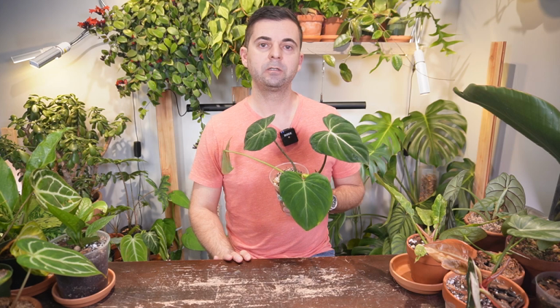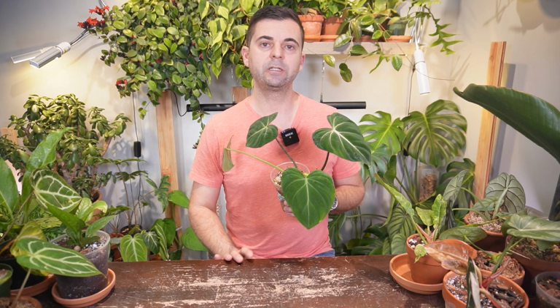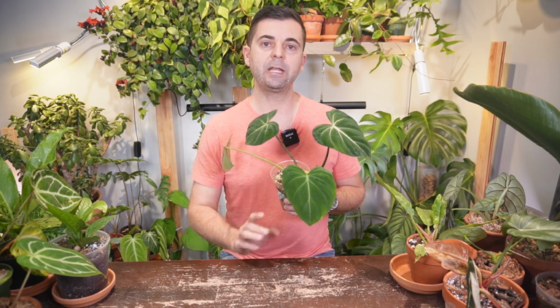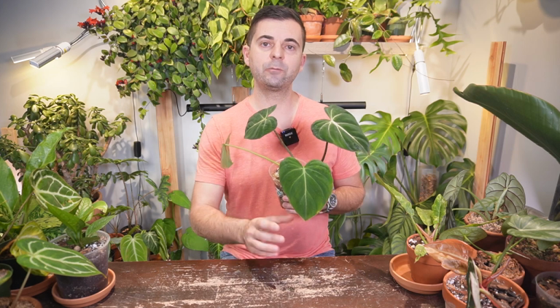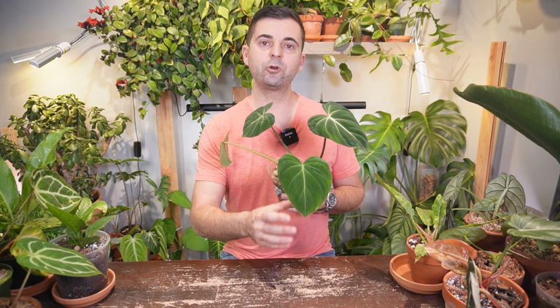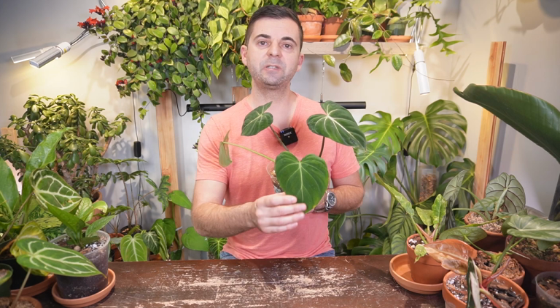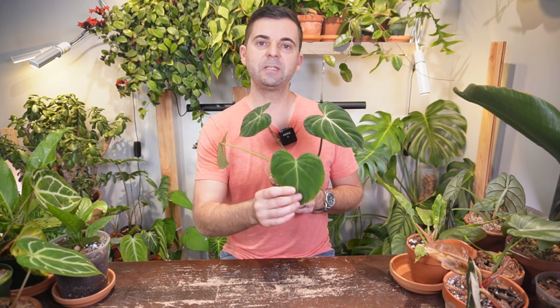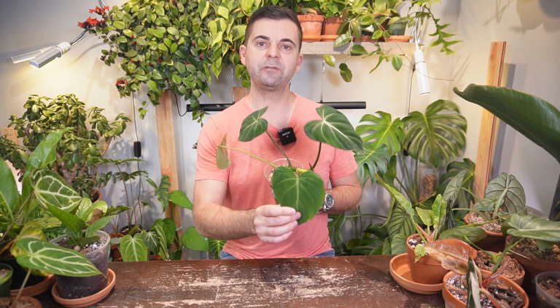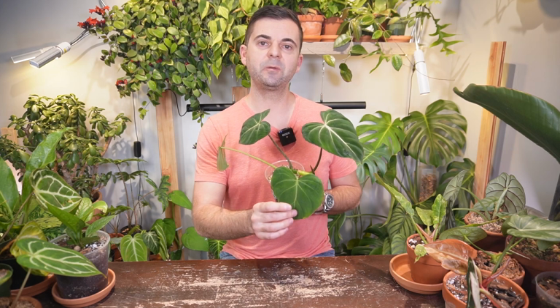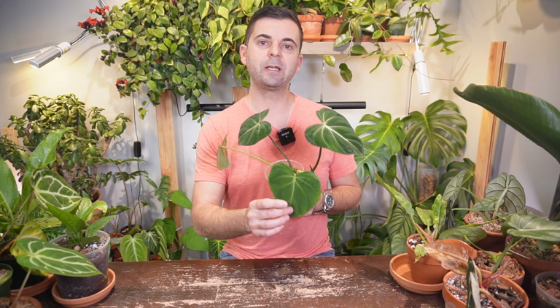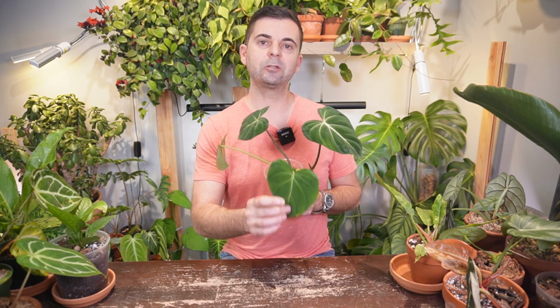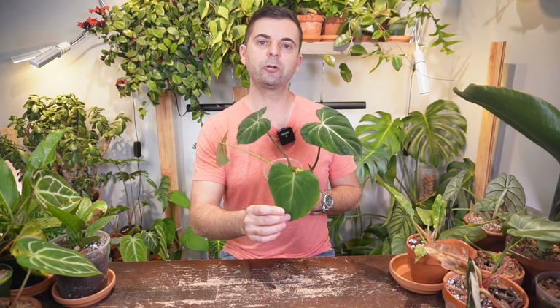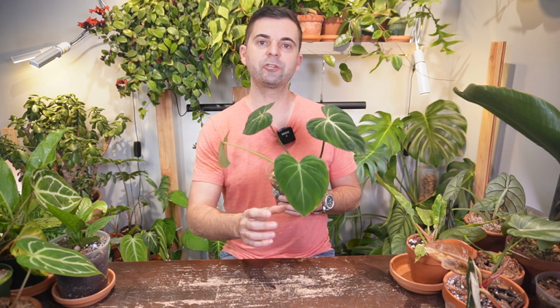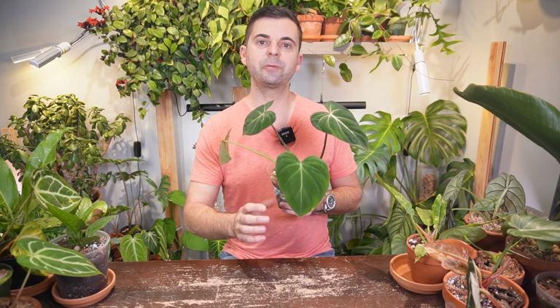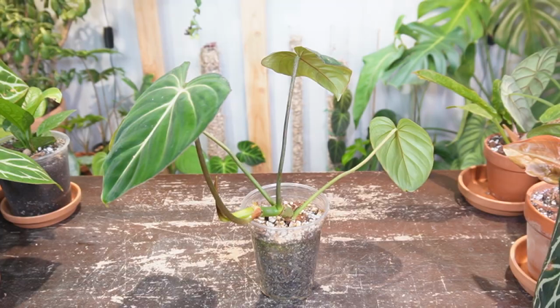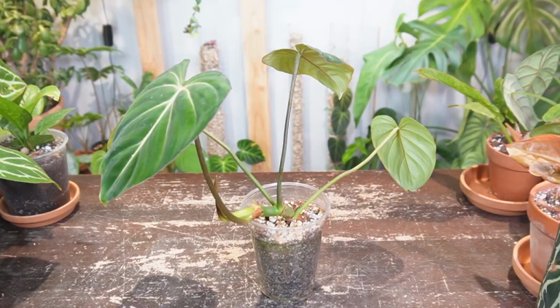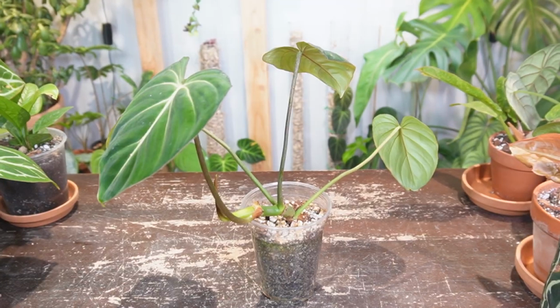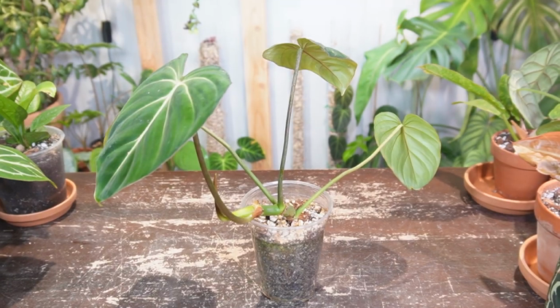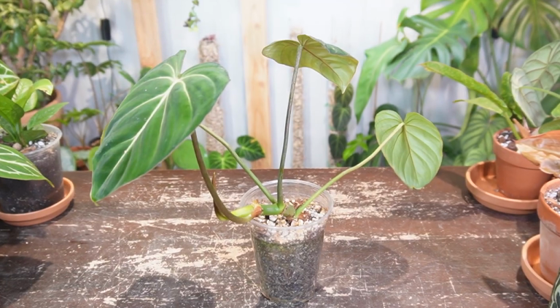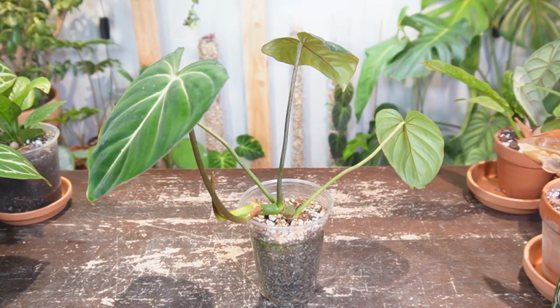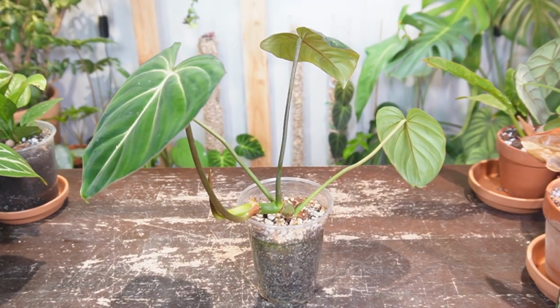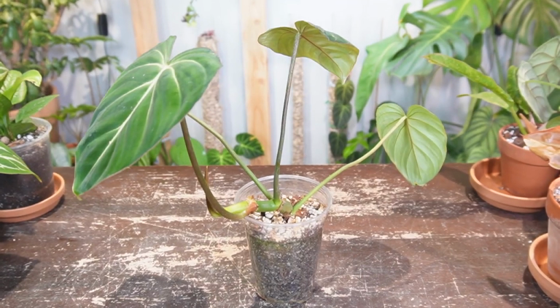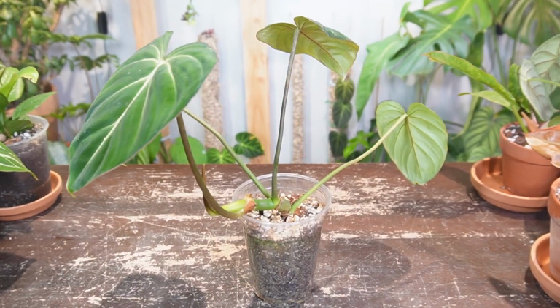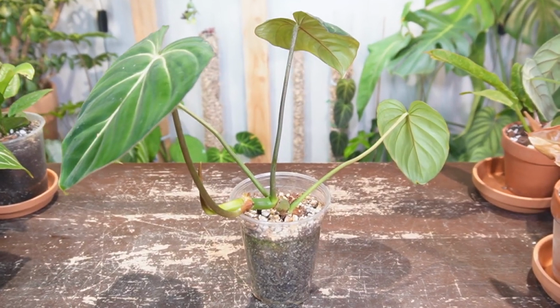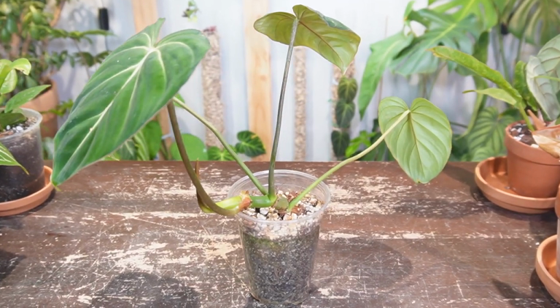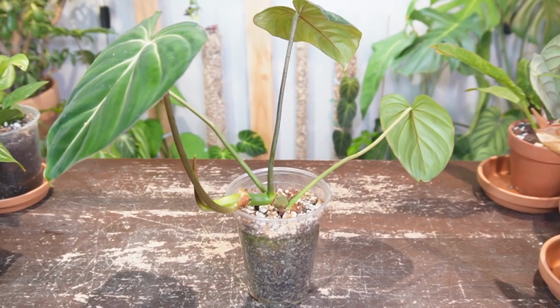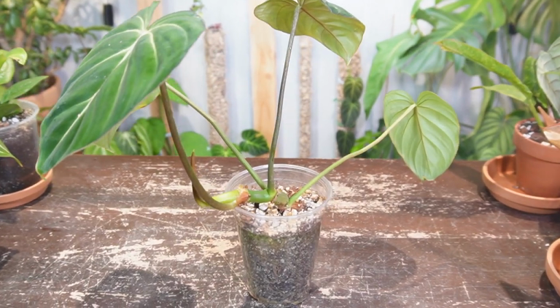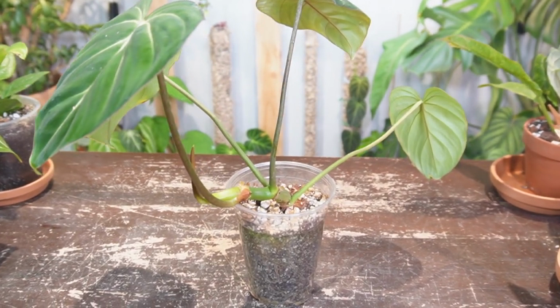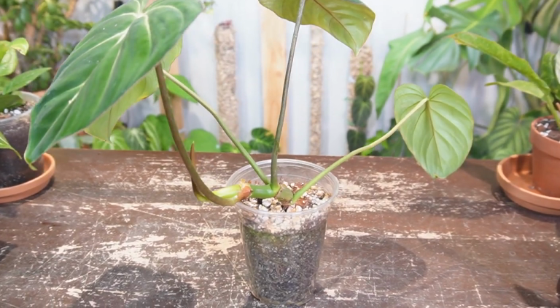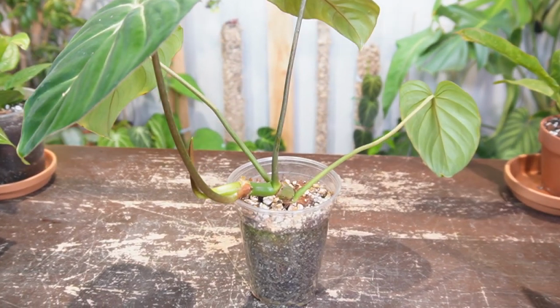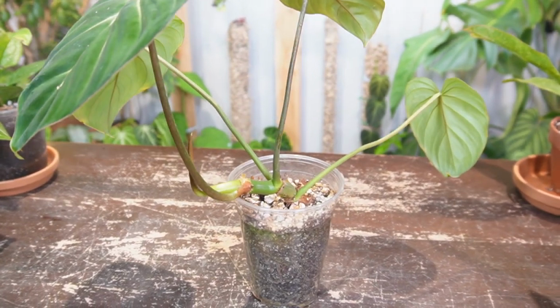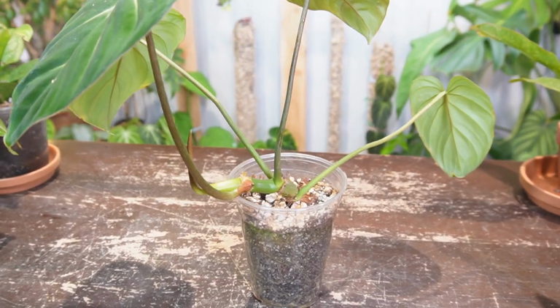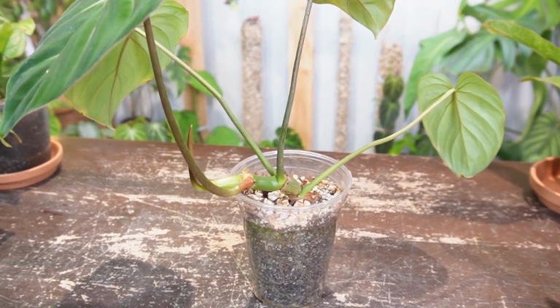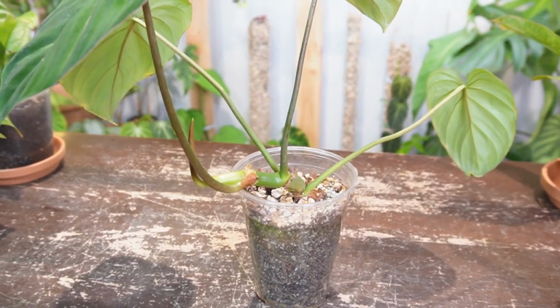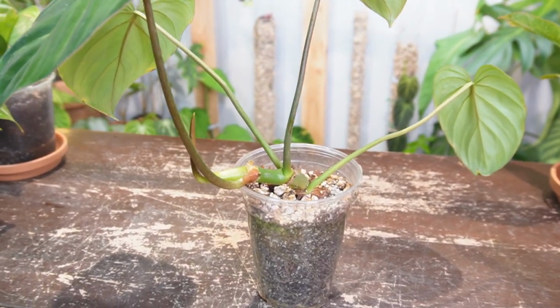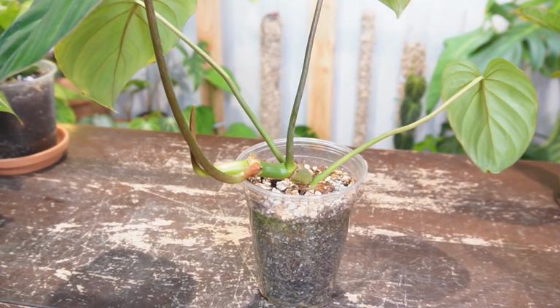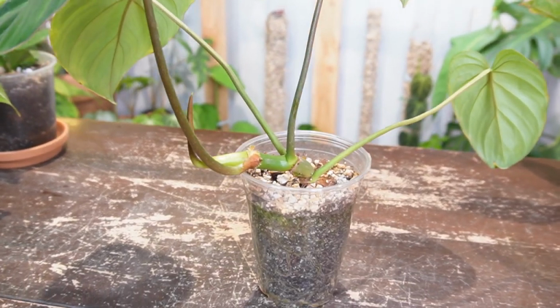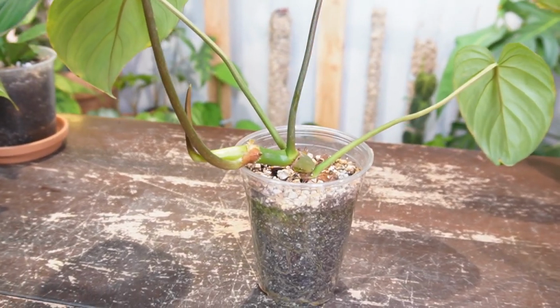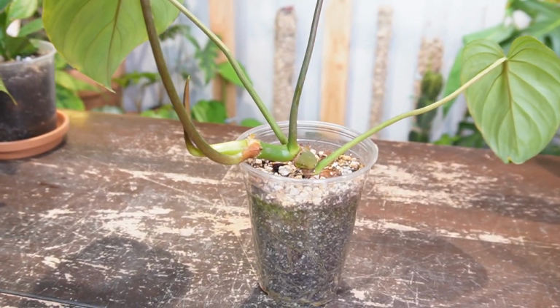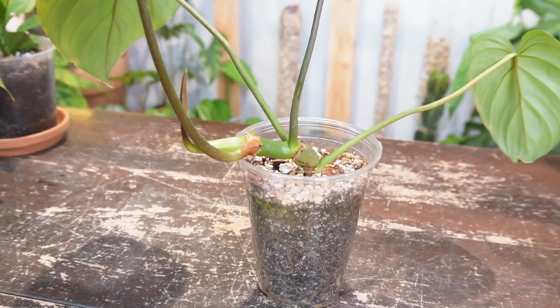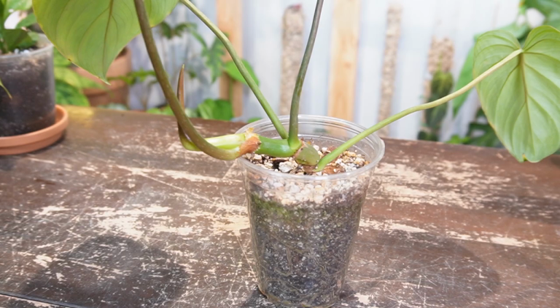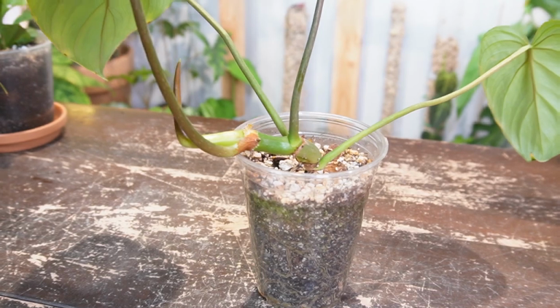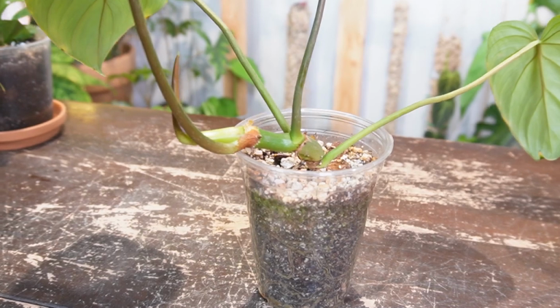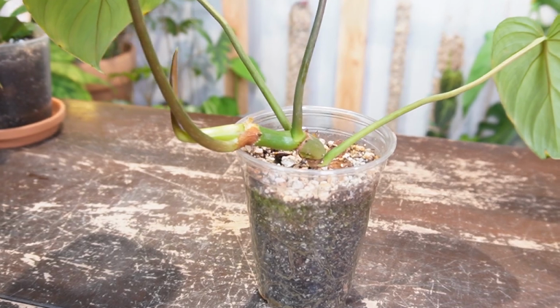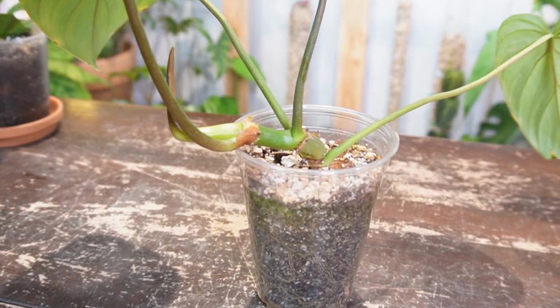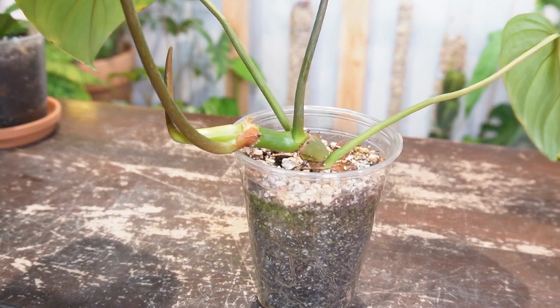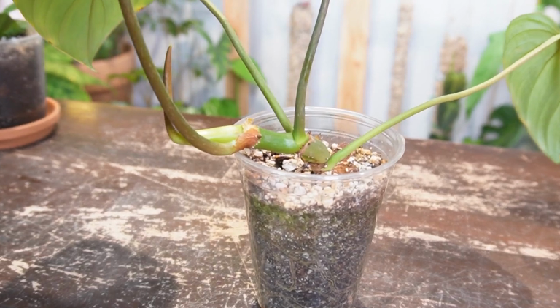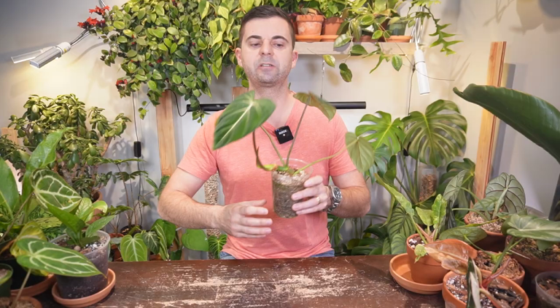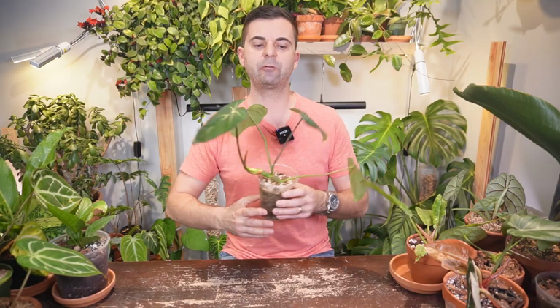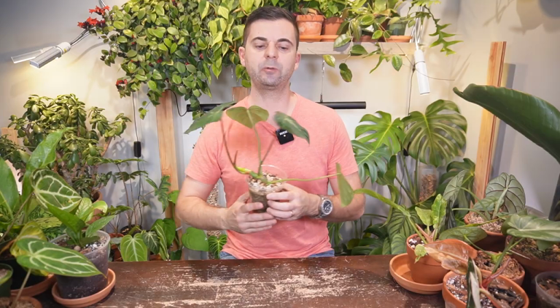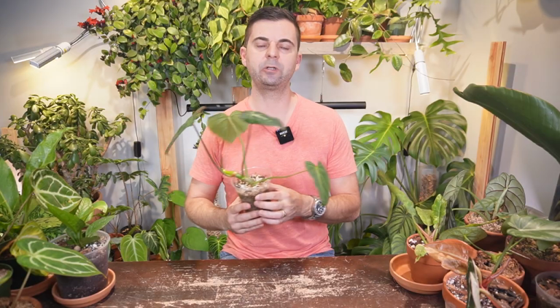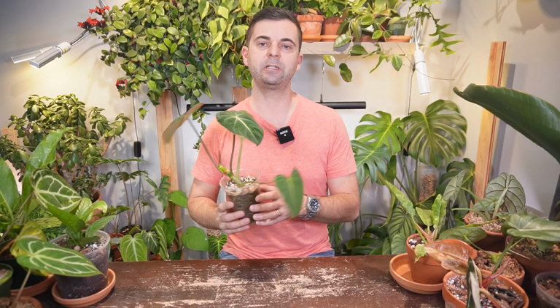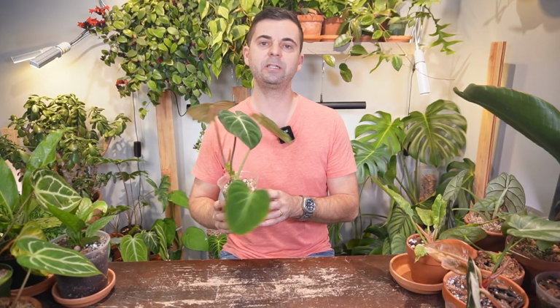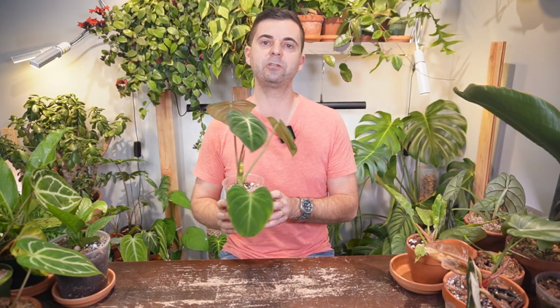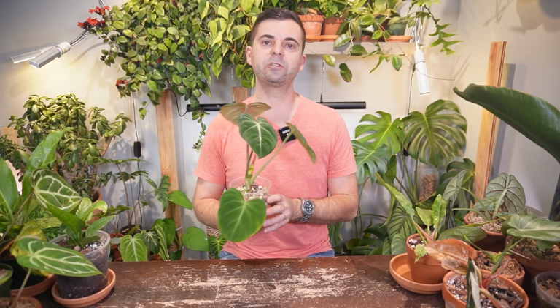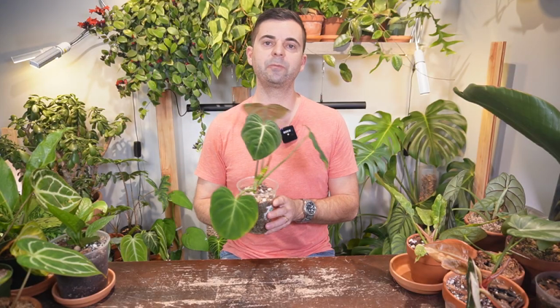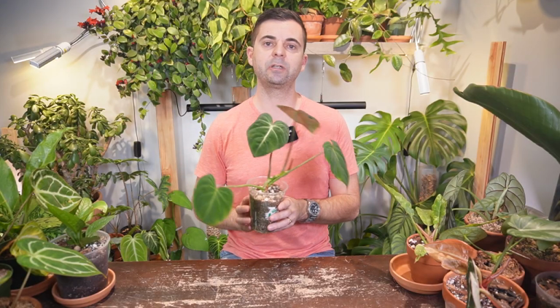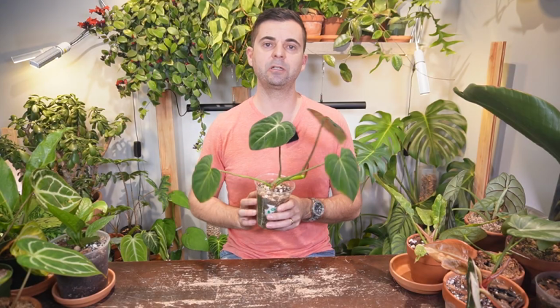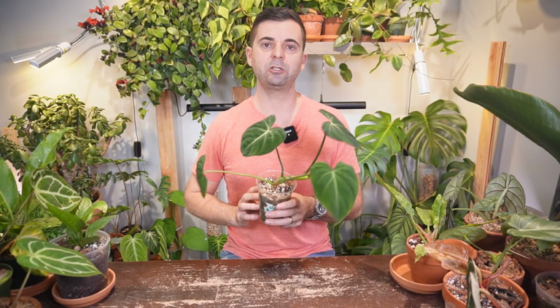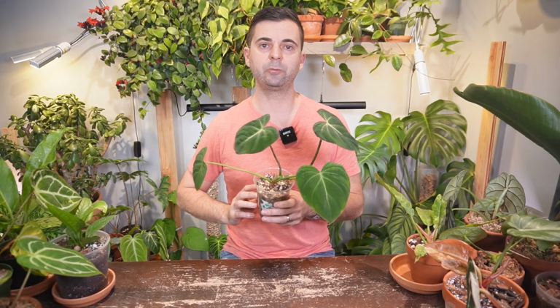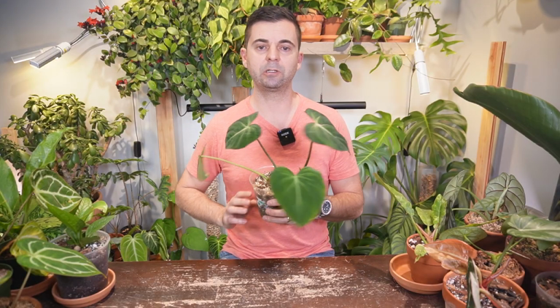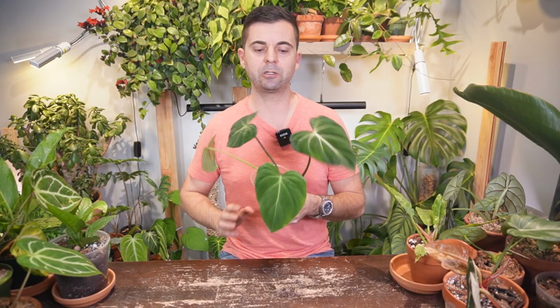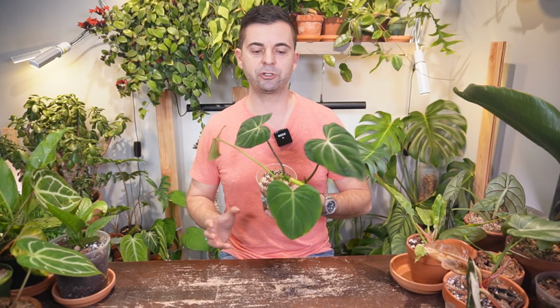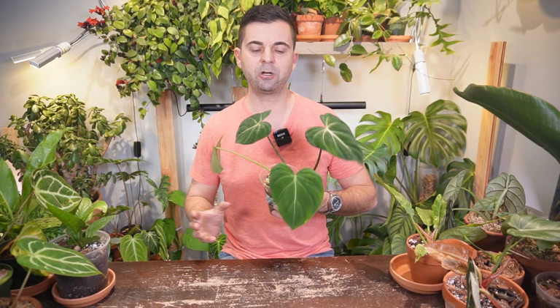Today I'm going to be giving my Gloriosum a better pot as it's kind of already spilling over the edge and it's looking a little bit root bound, so I want to put it into something a little bit larger.